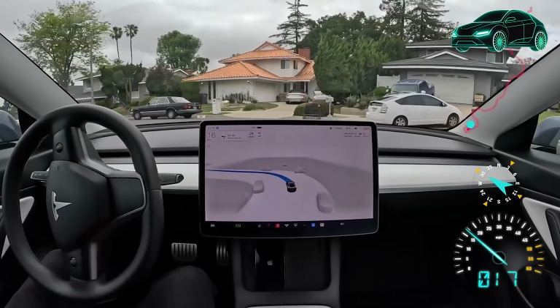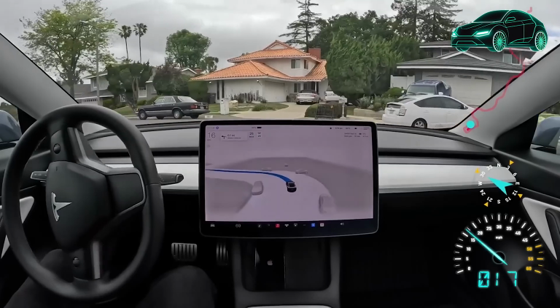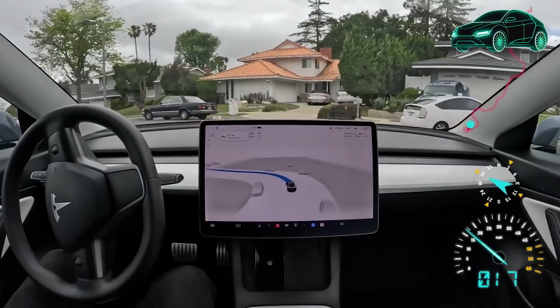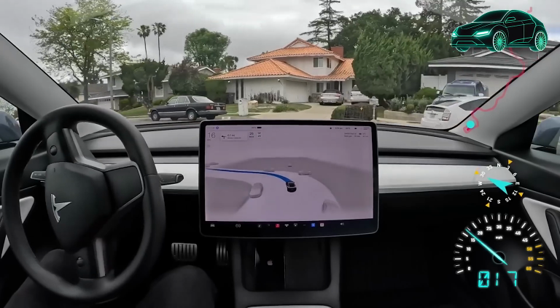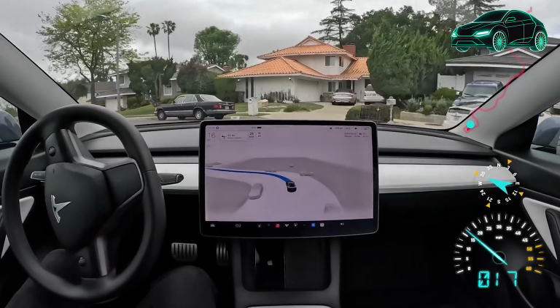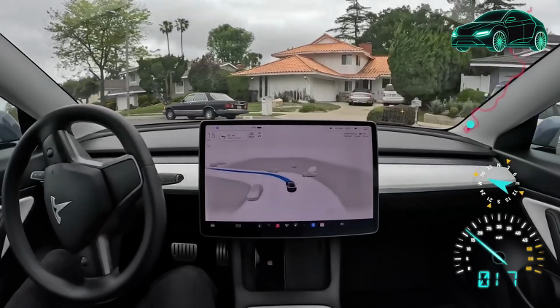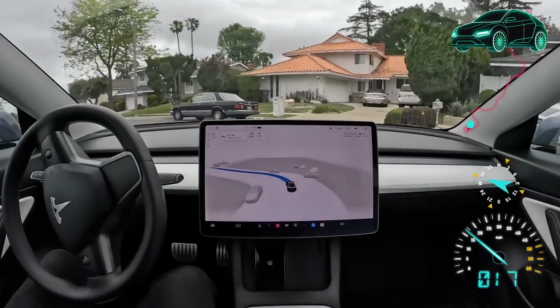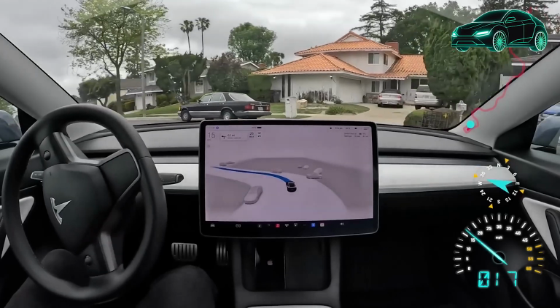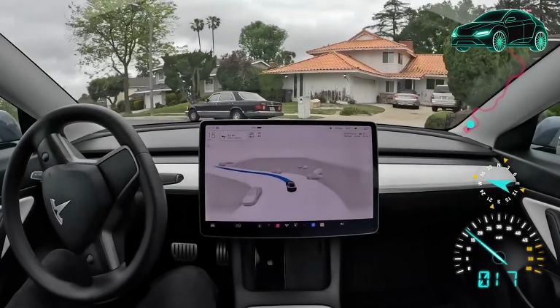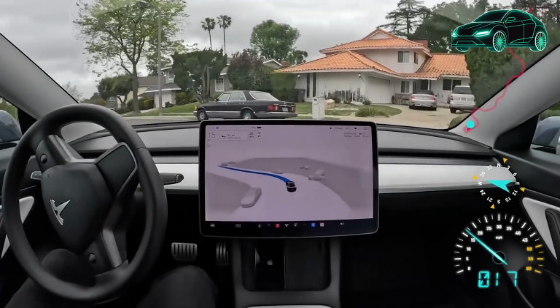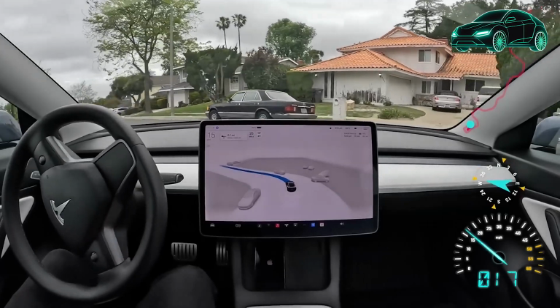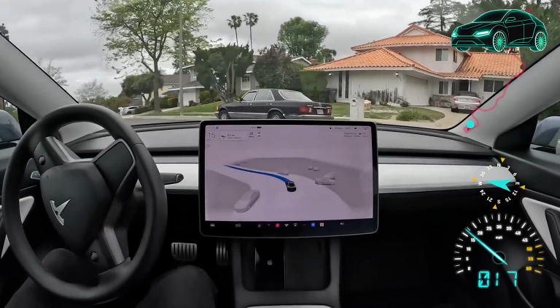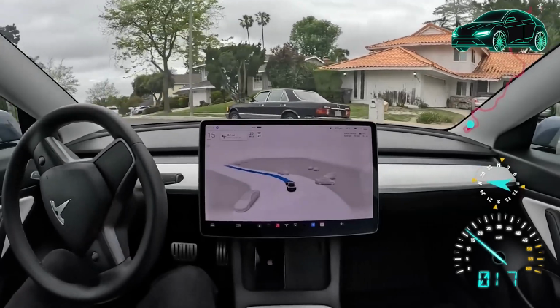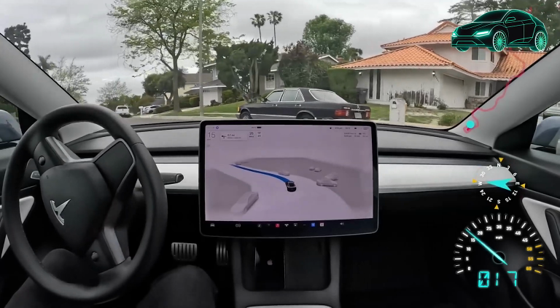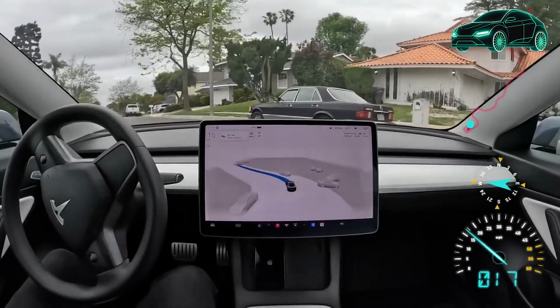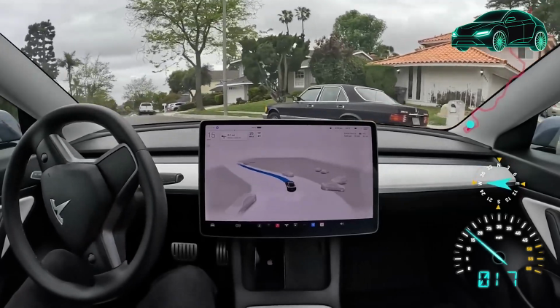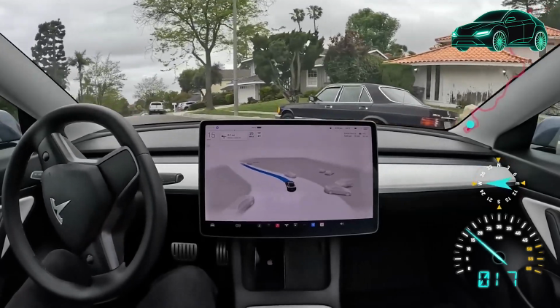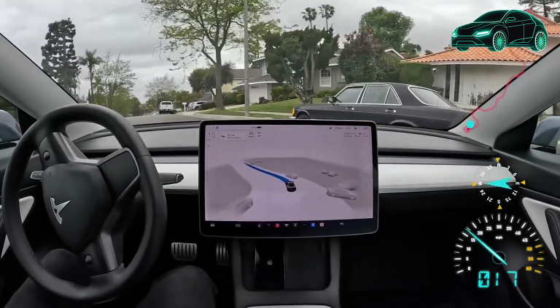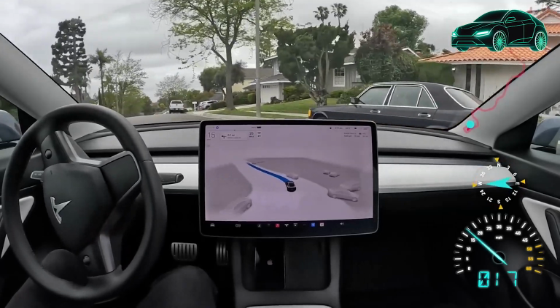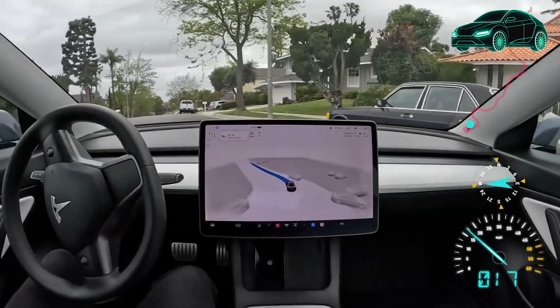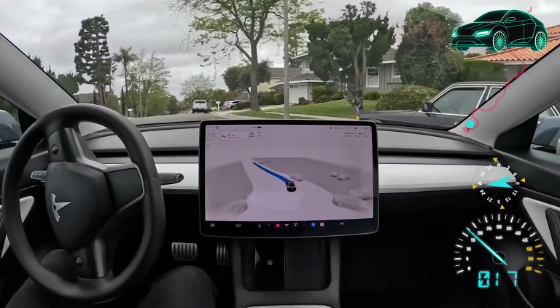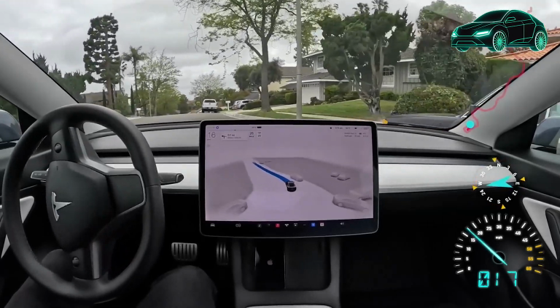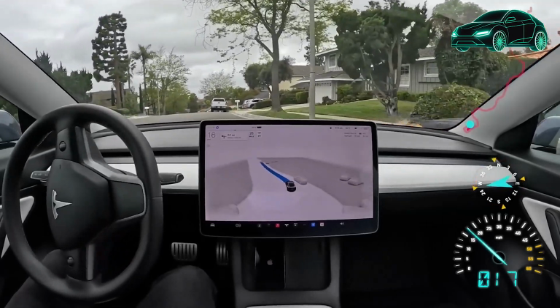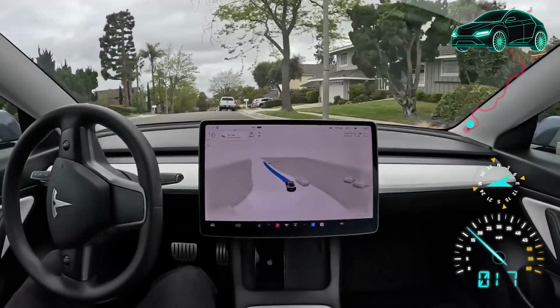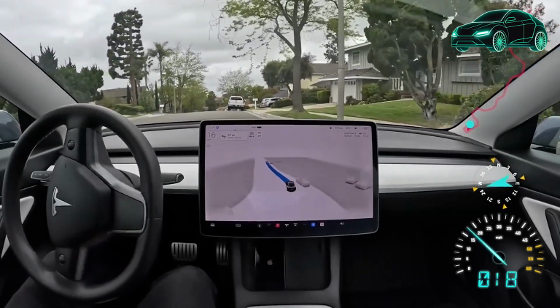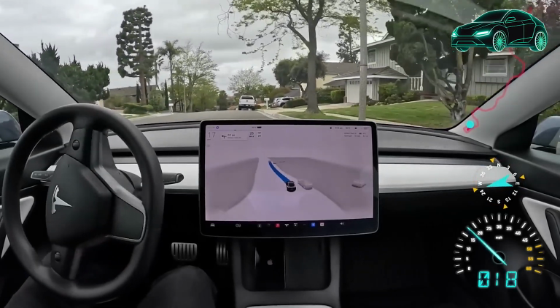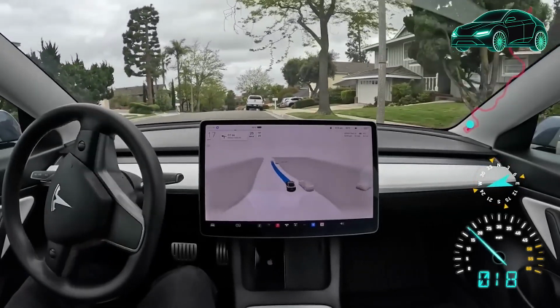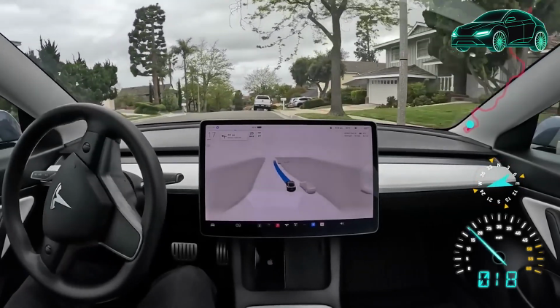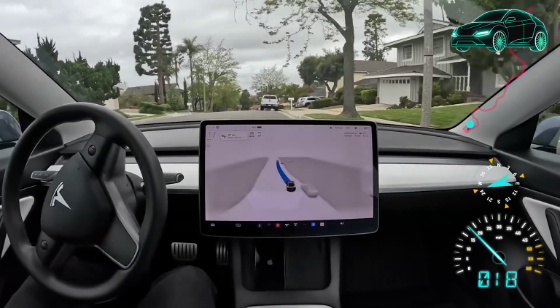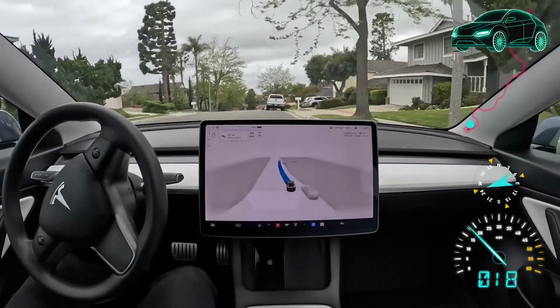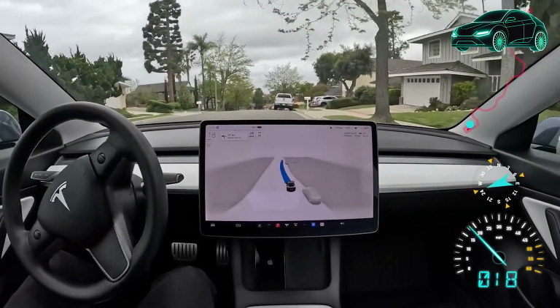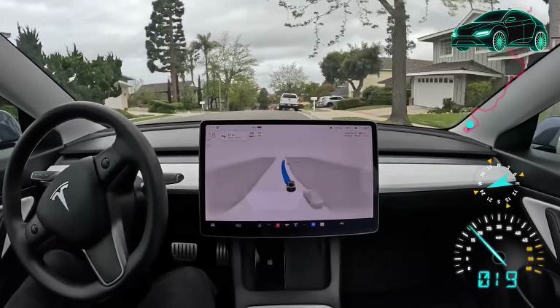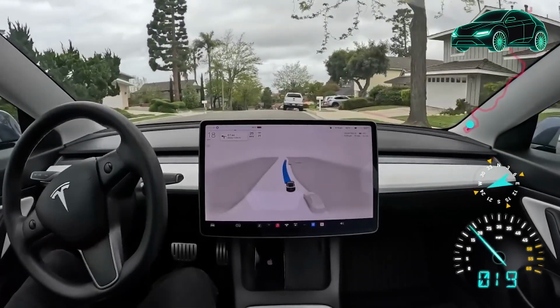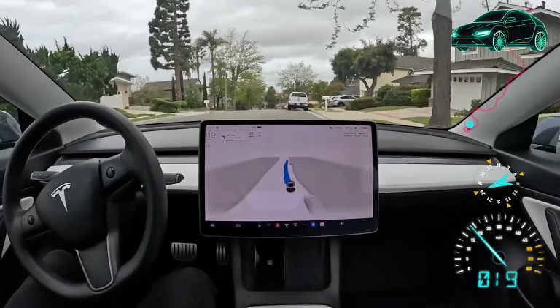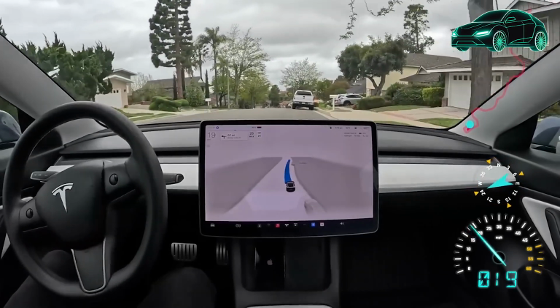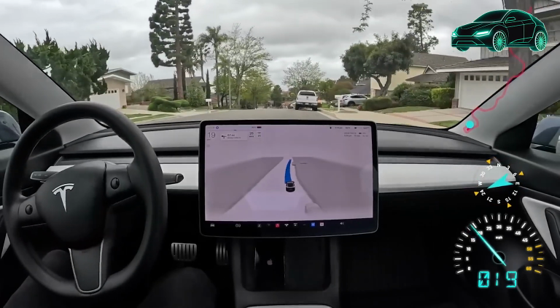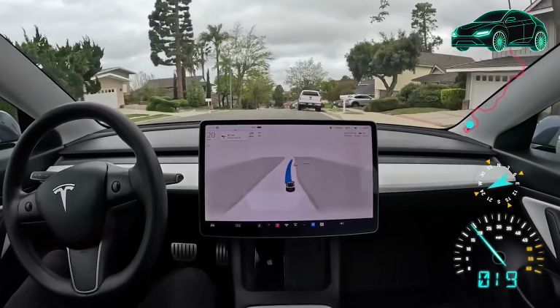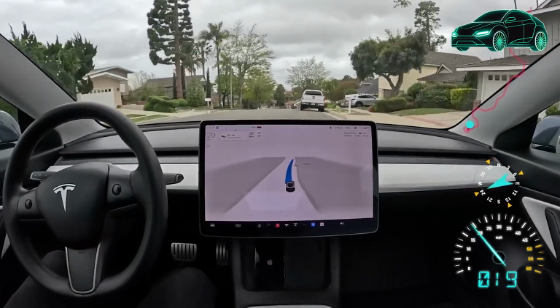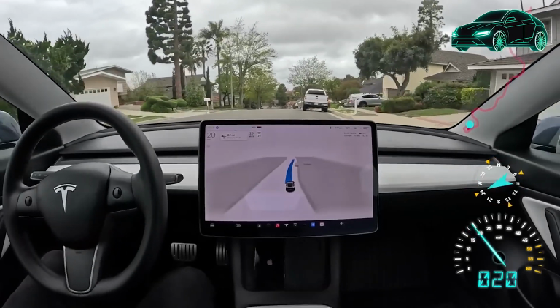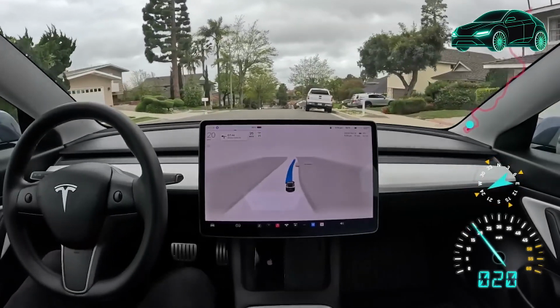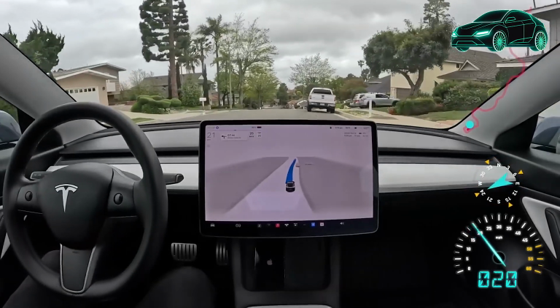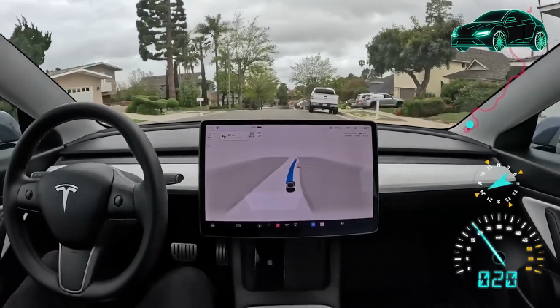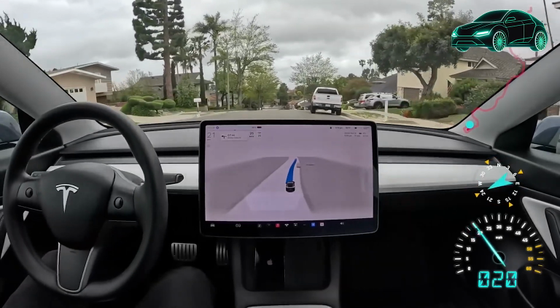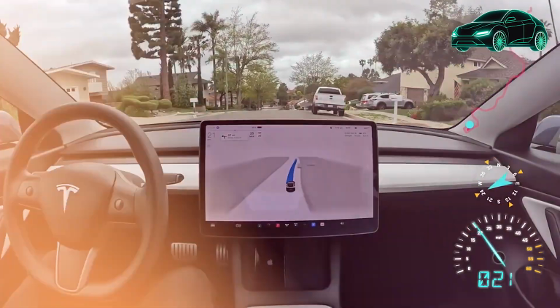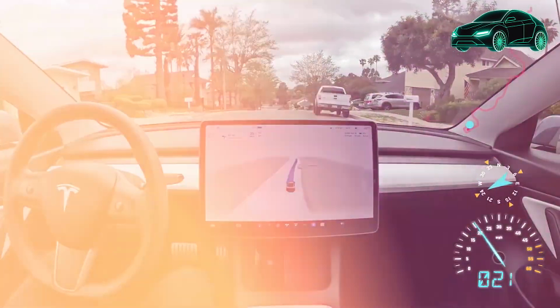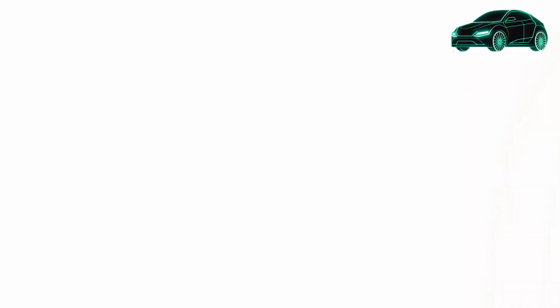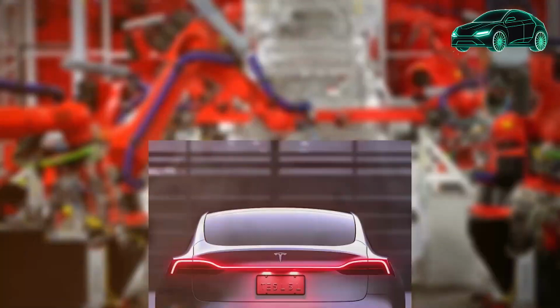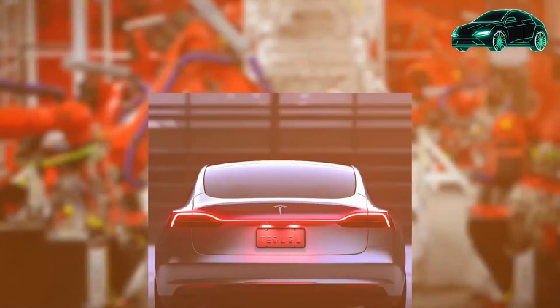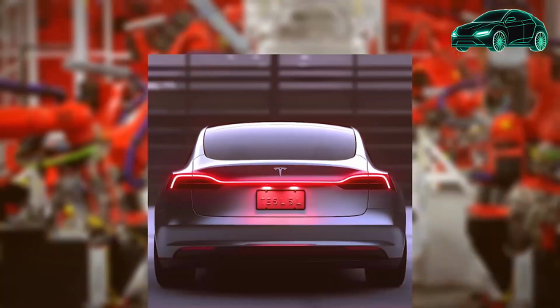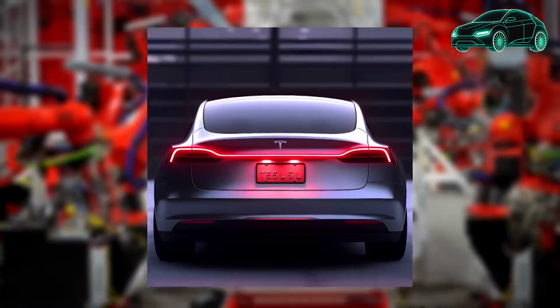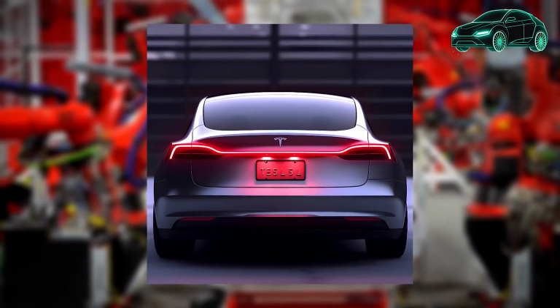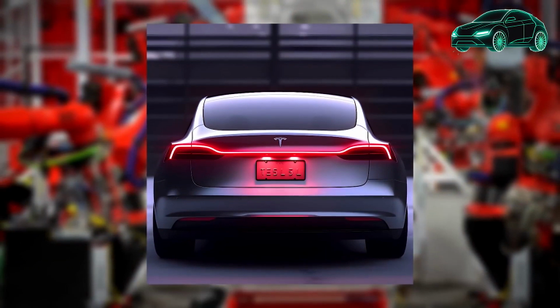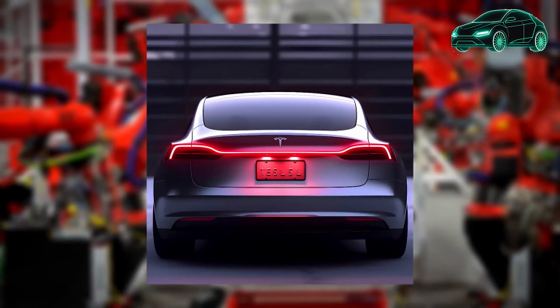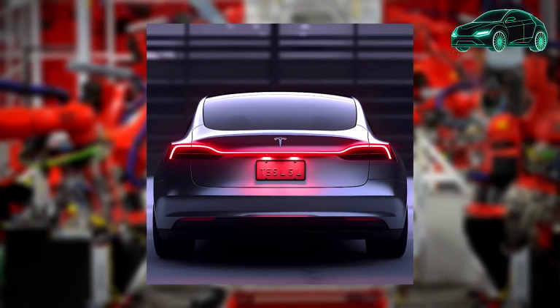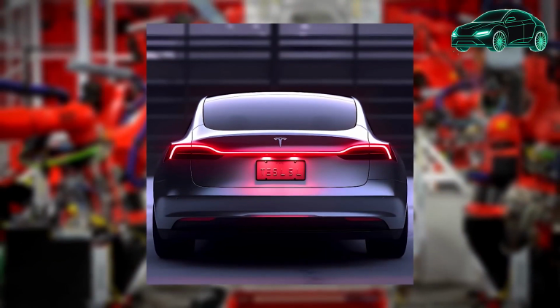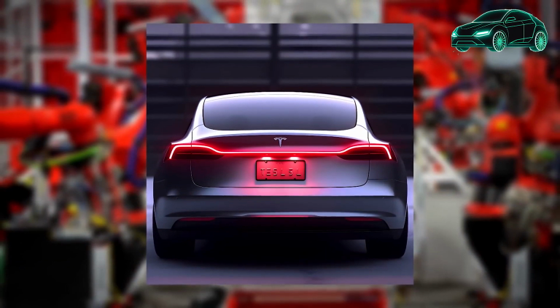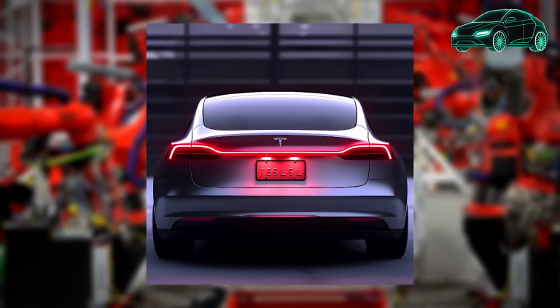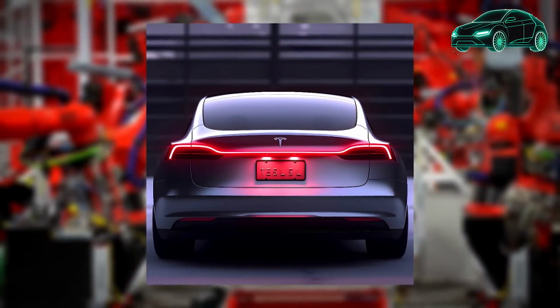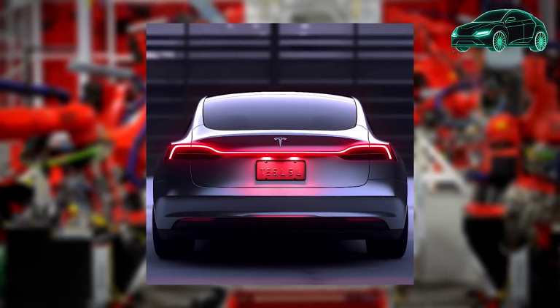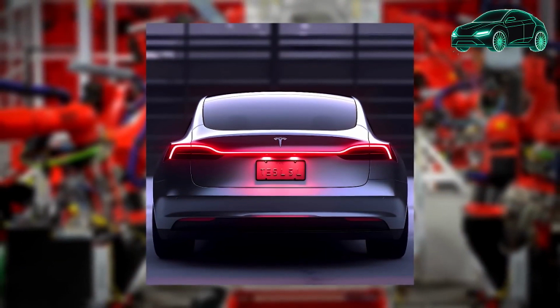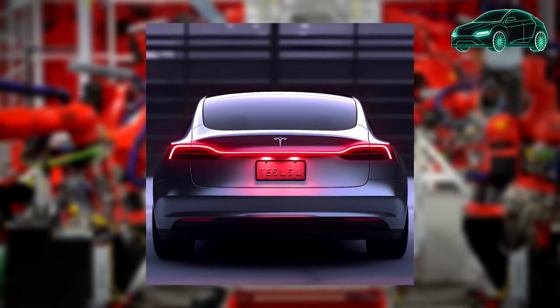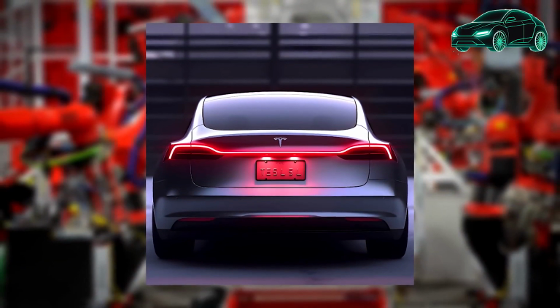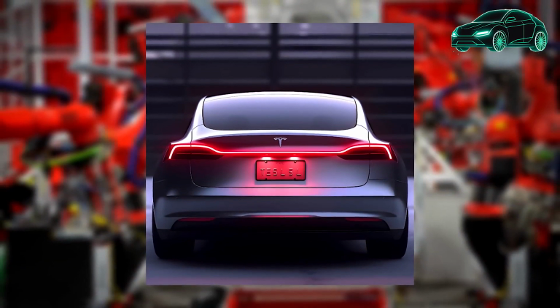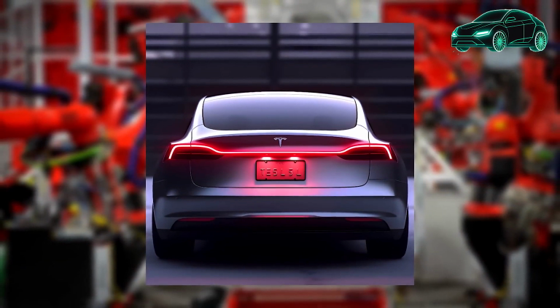In this edition, we will be reviewing the Tesla Model Y. Don't forget to click subscribe and the bell icon to stay updated with our next edition.